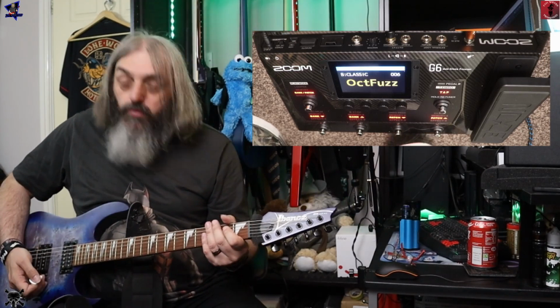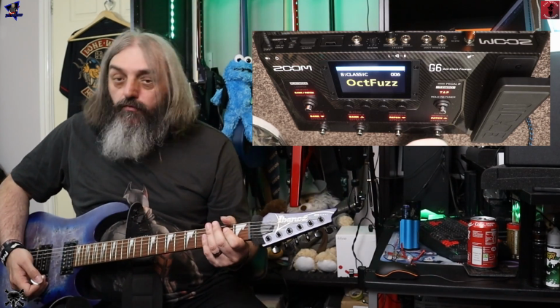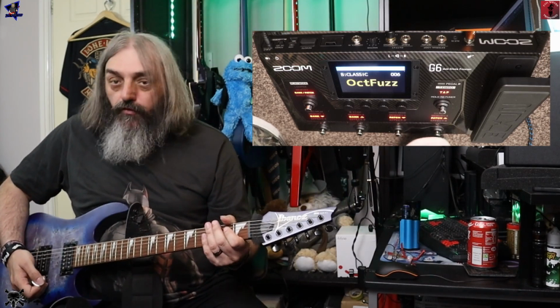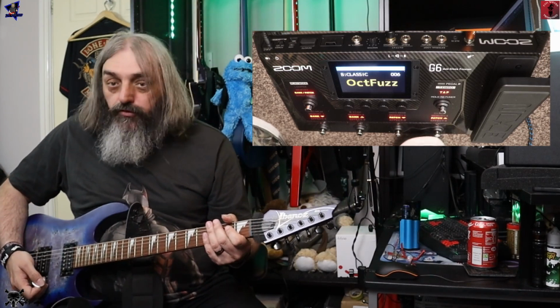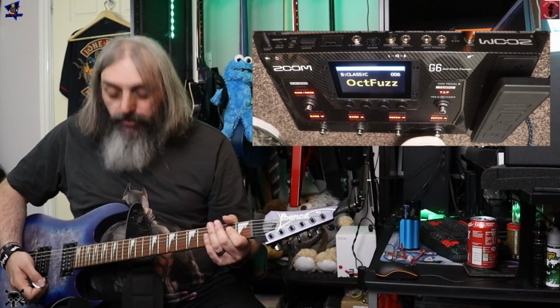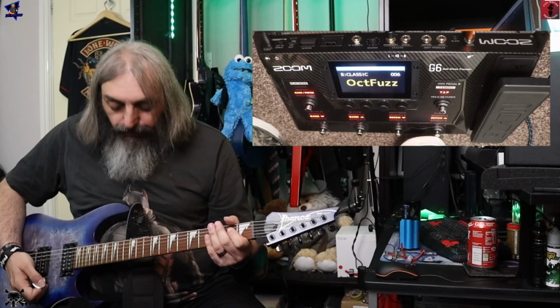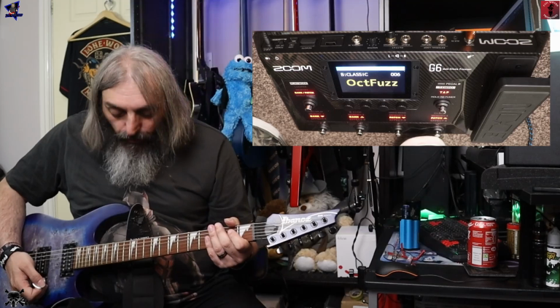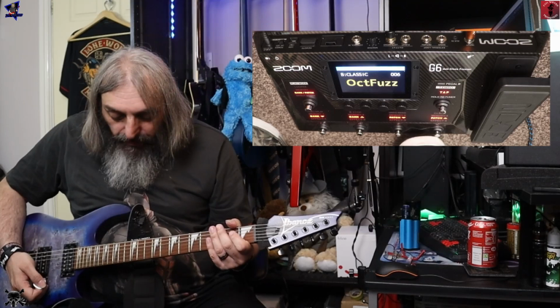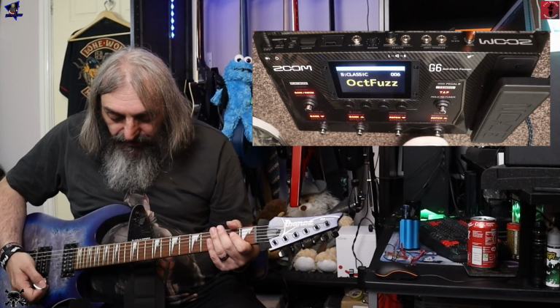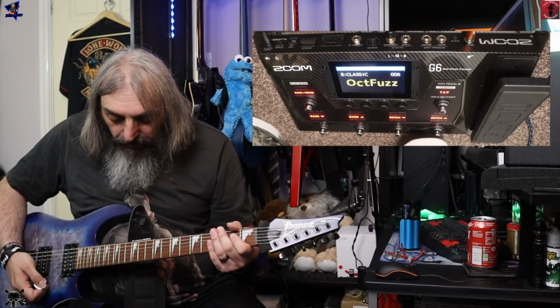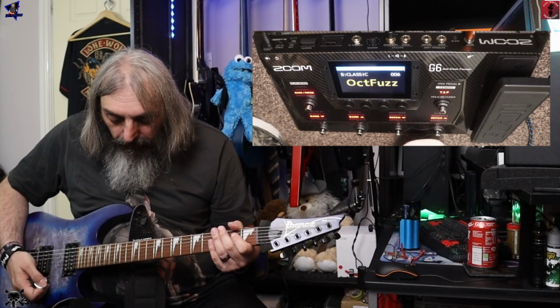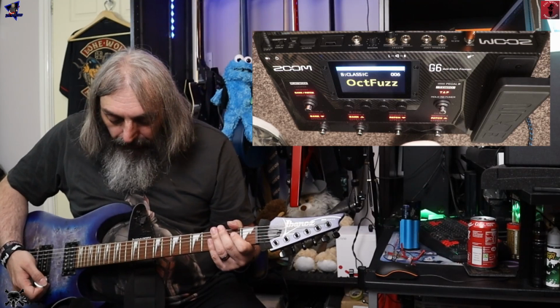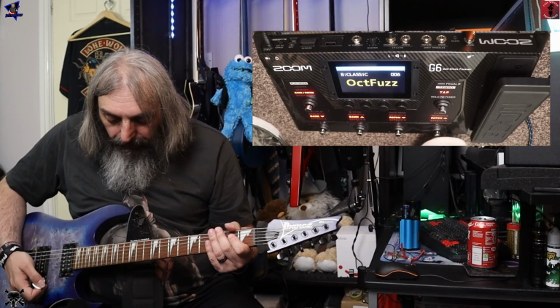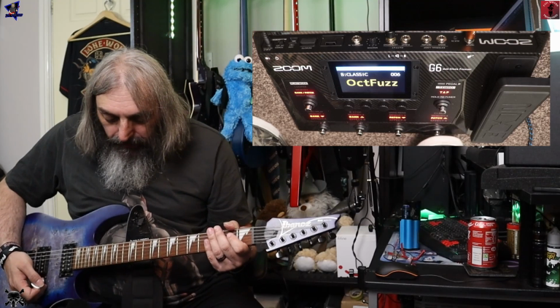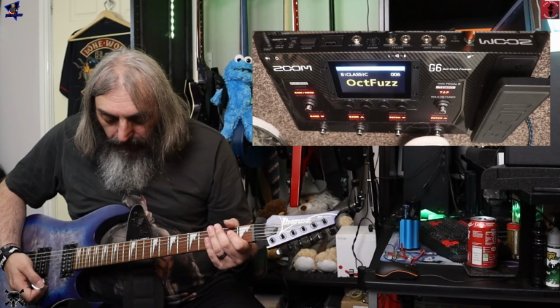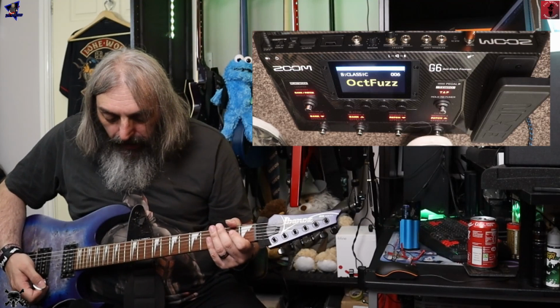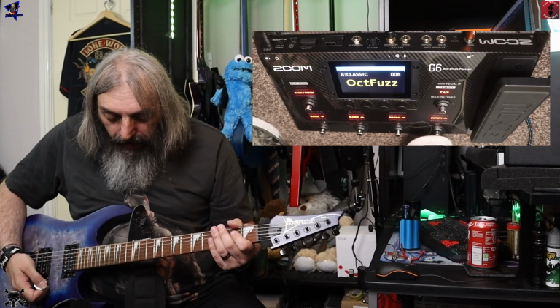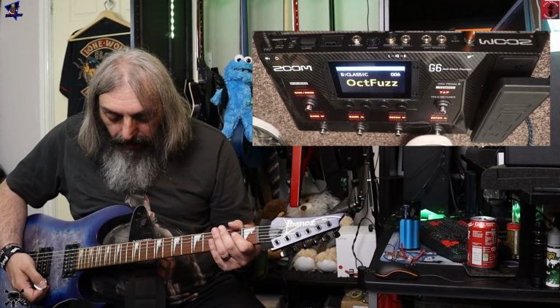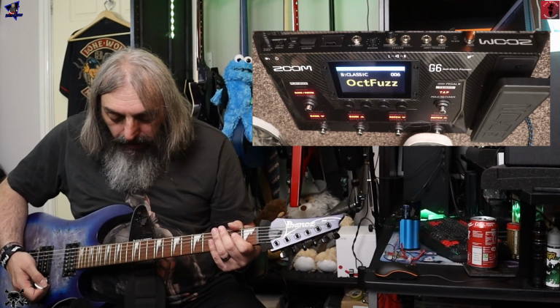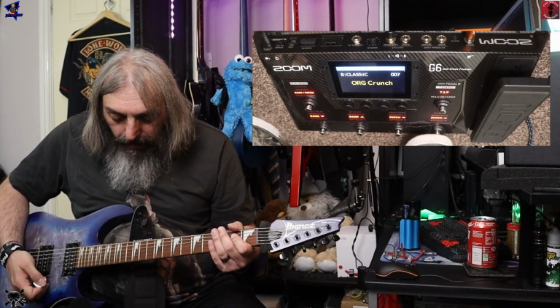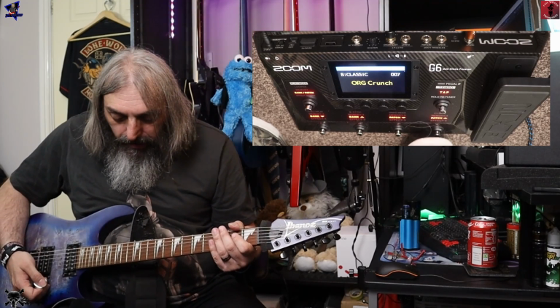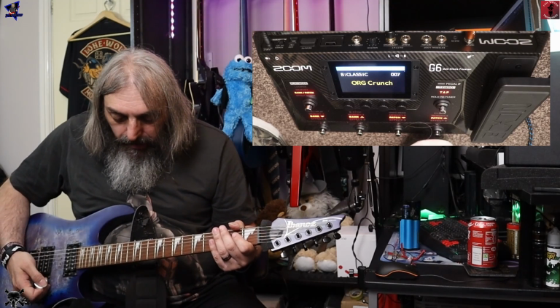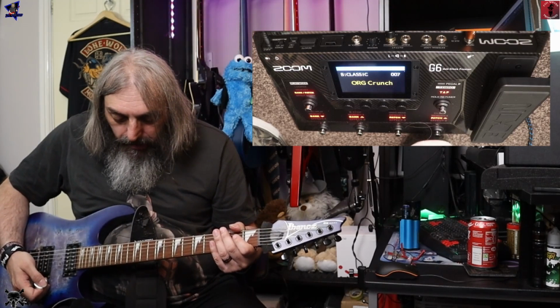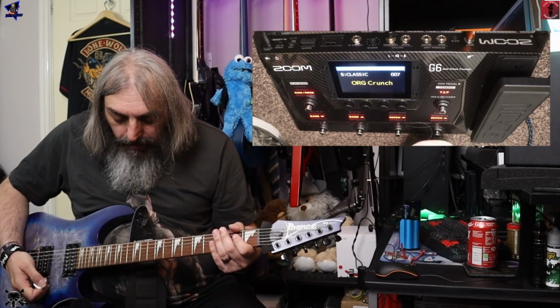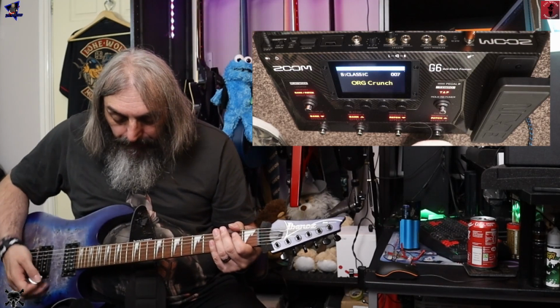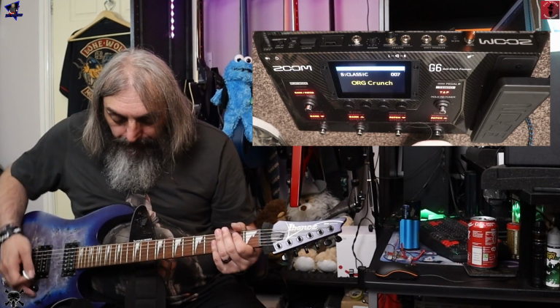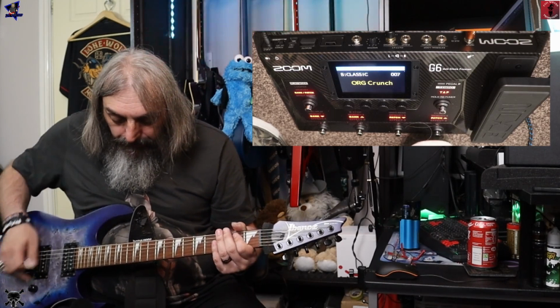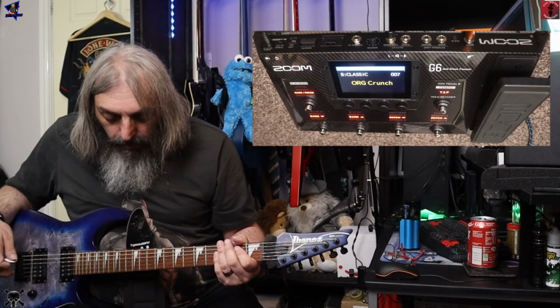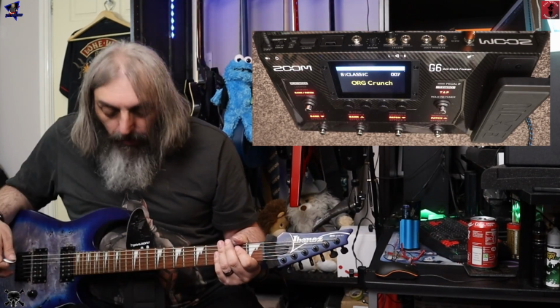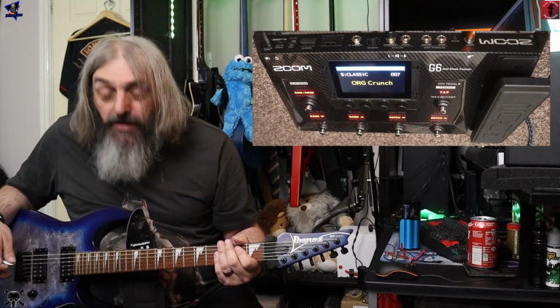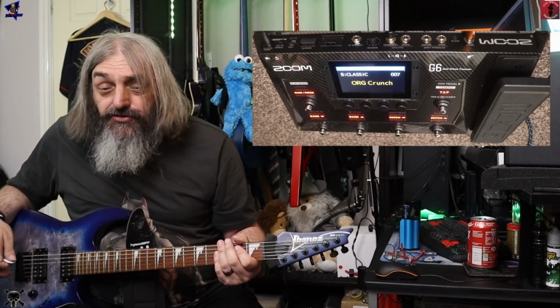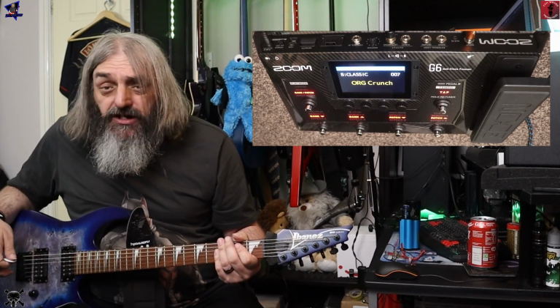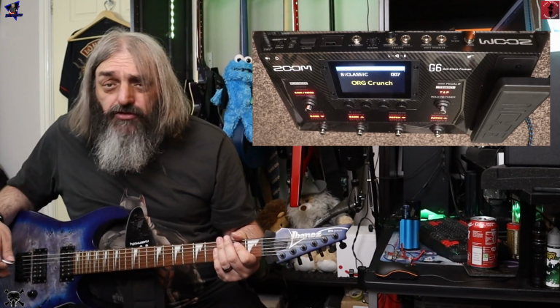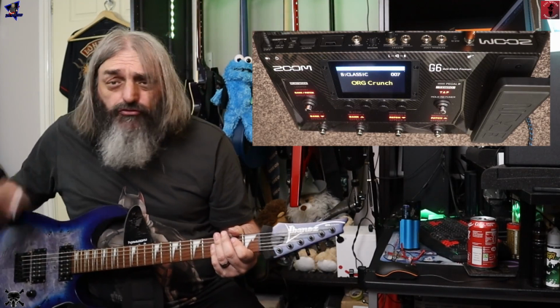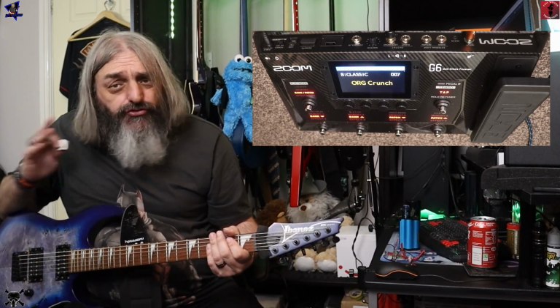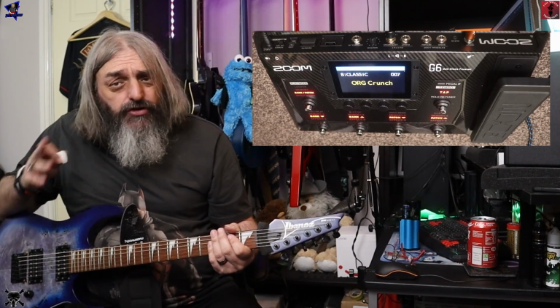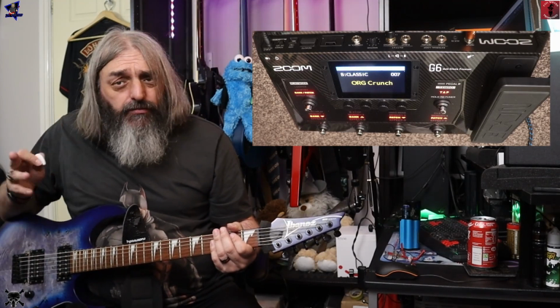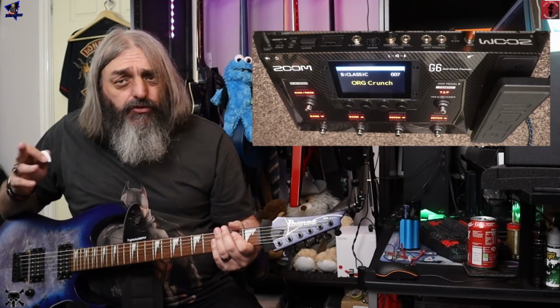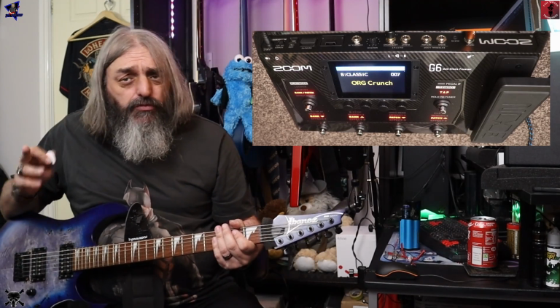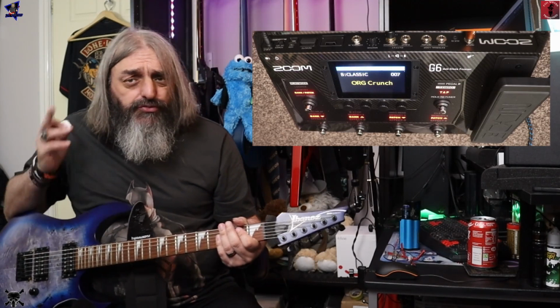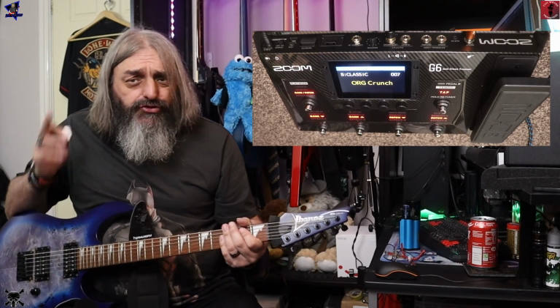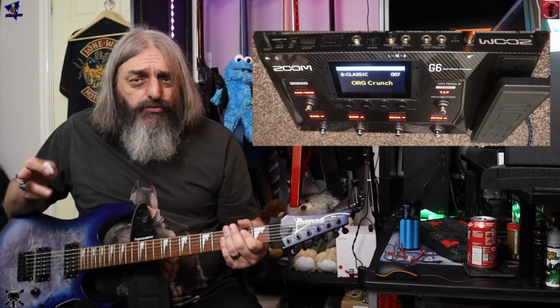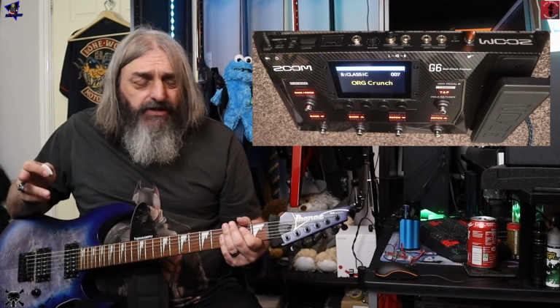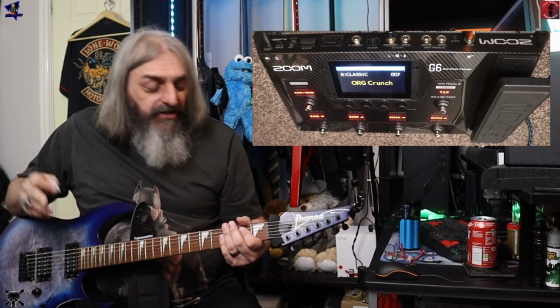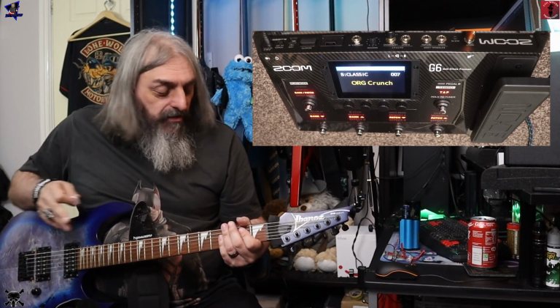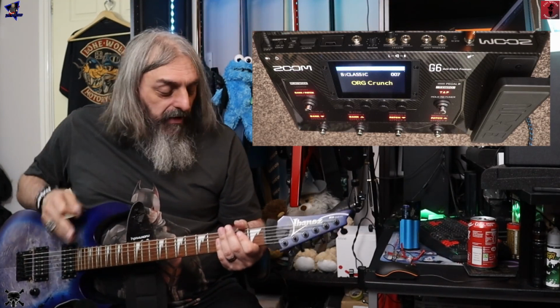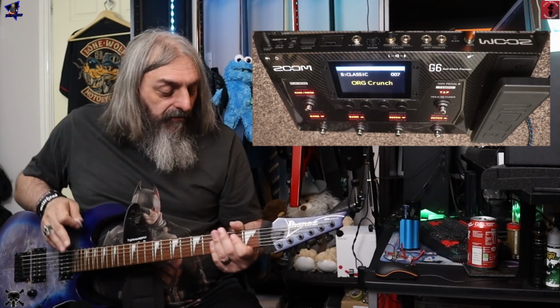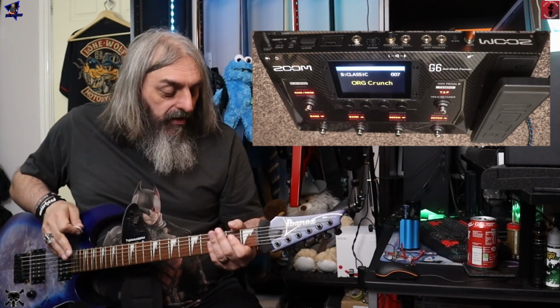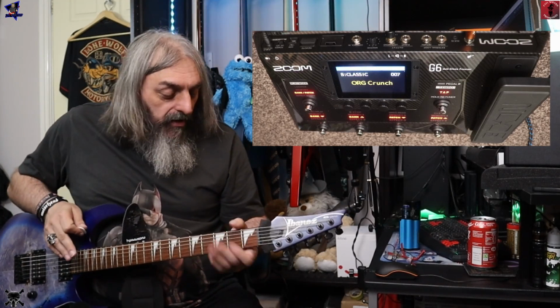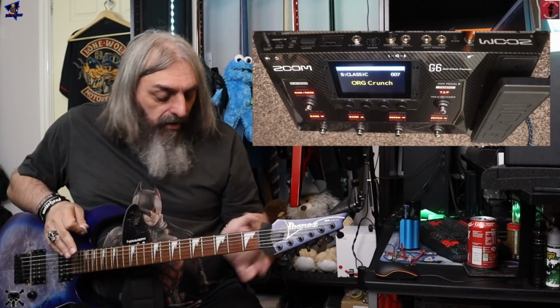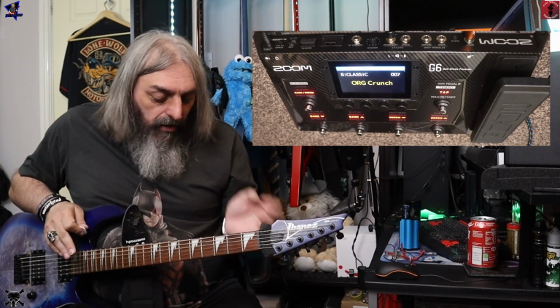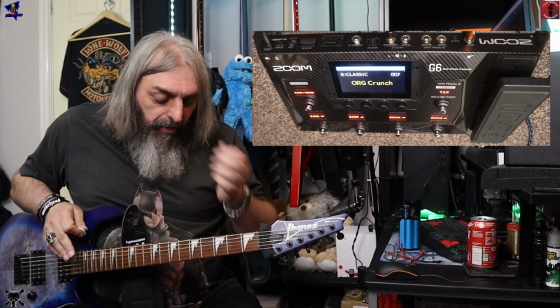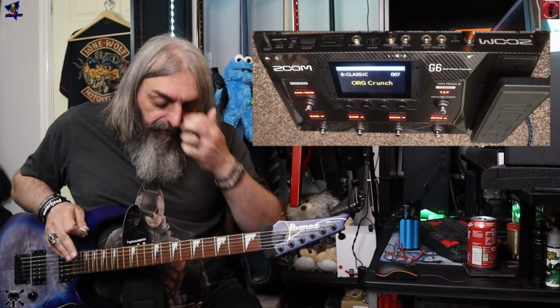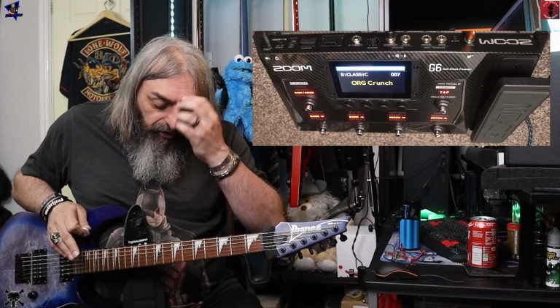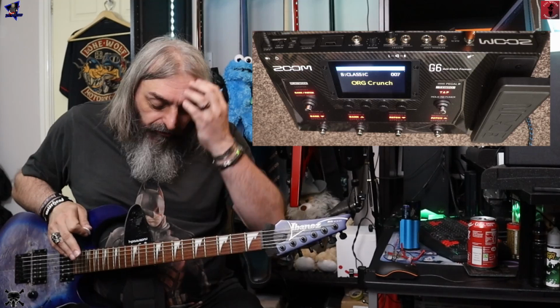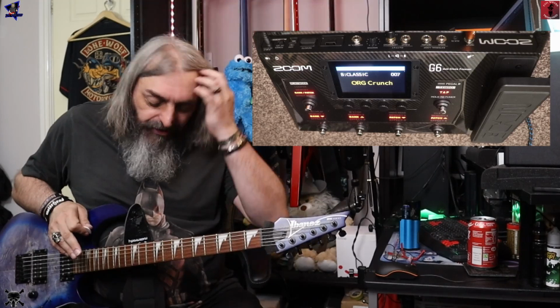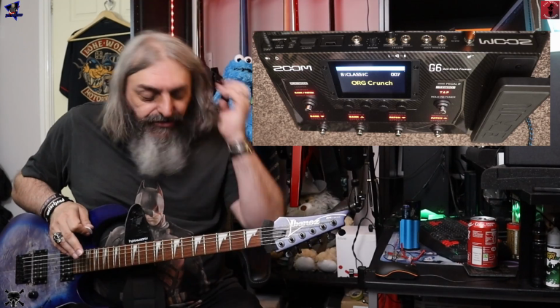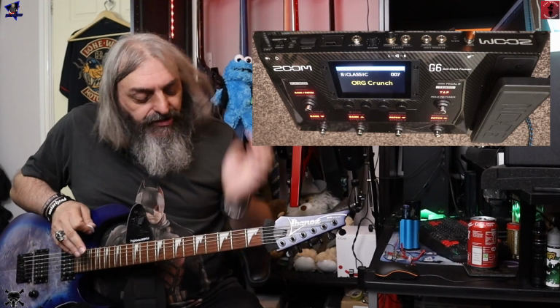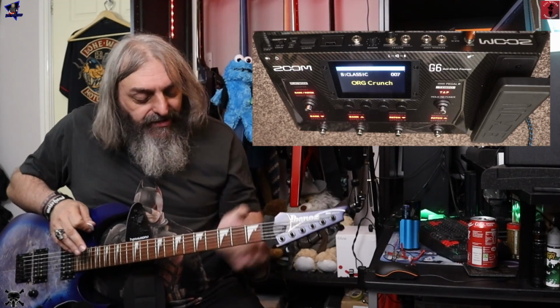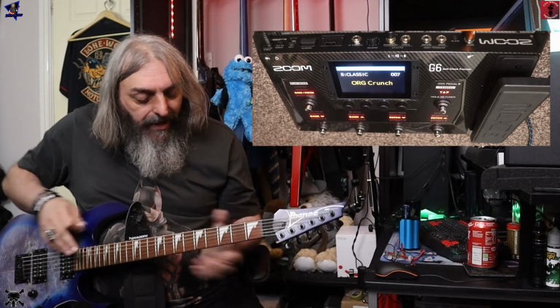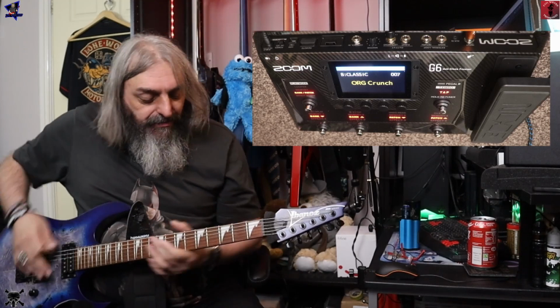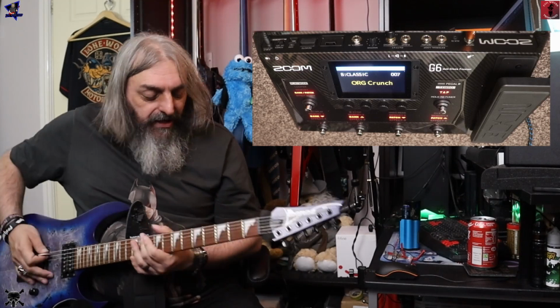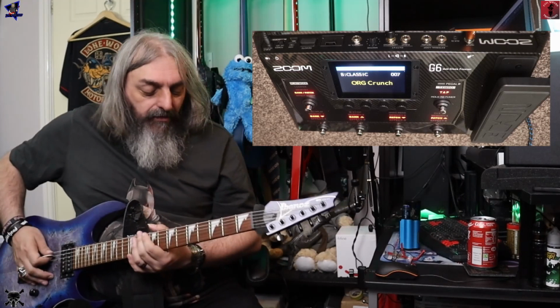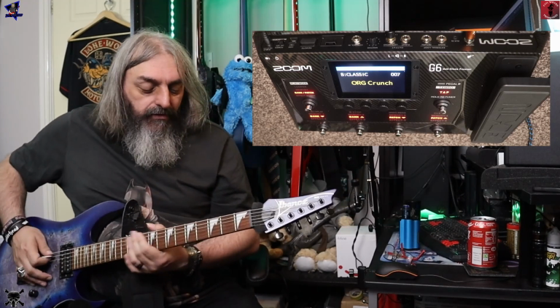G Crunch — I'm going to presume this is a bit of an Orange-type sound.